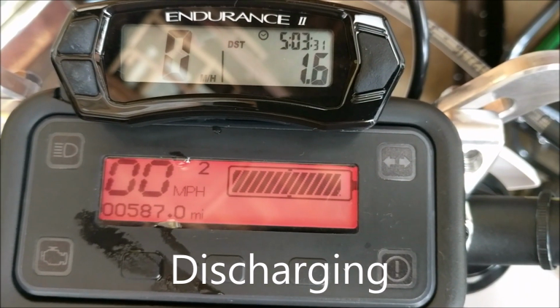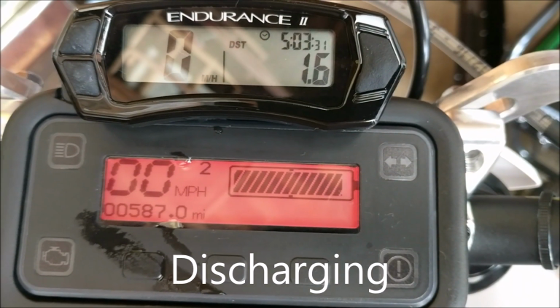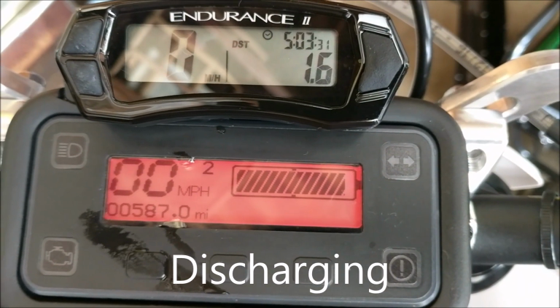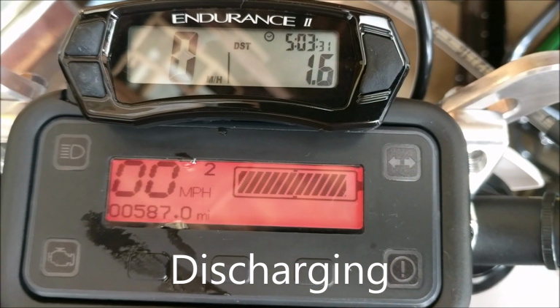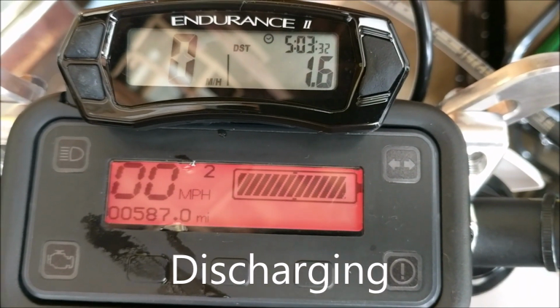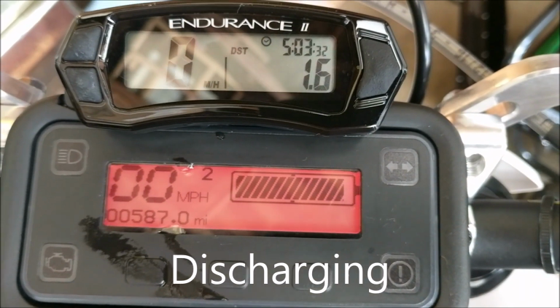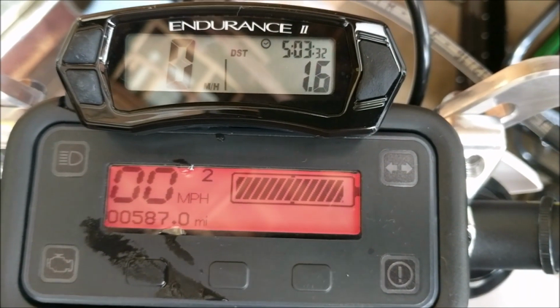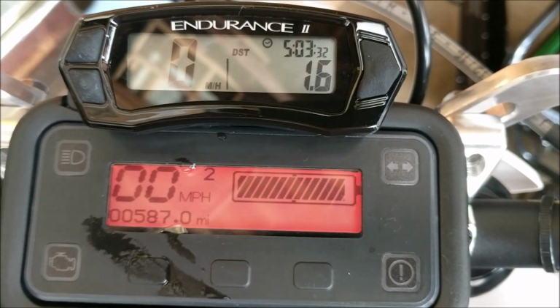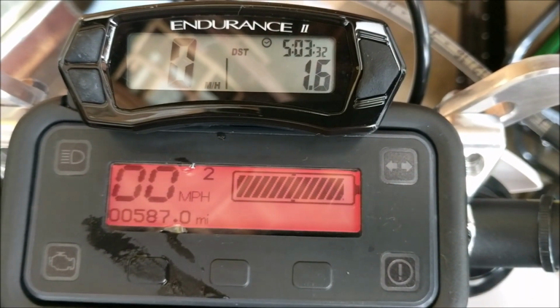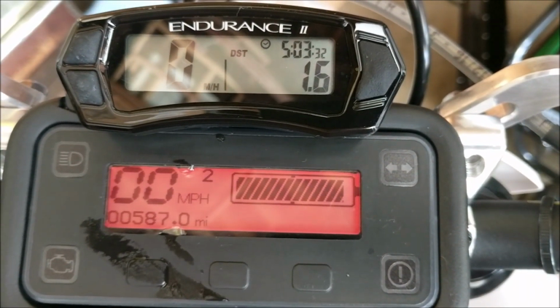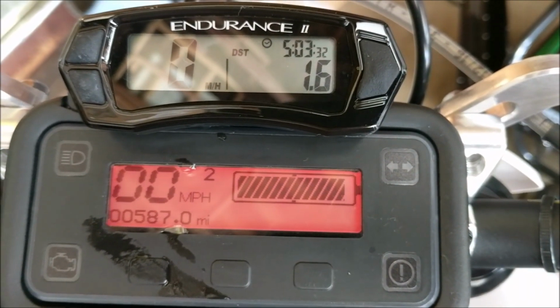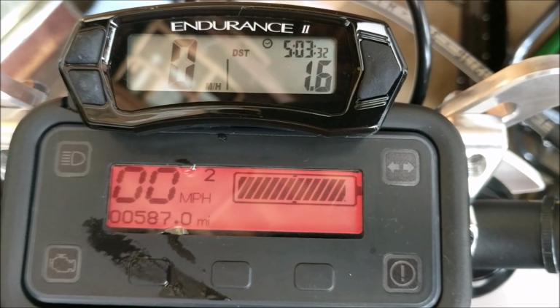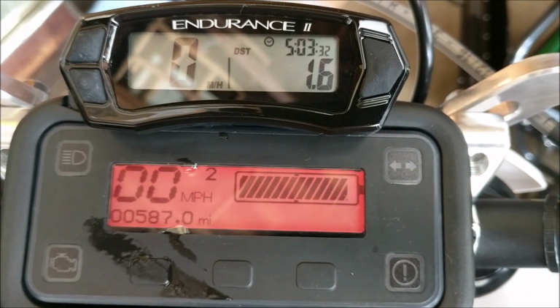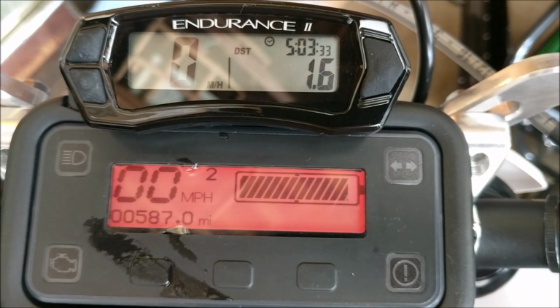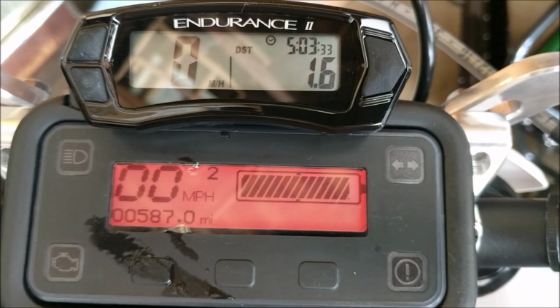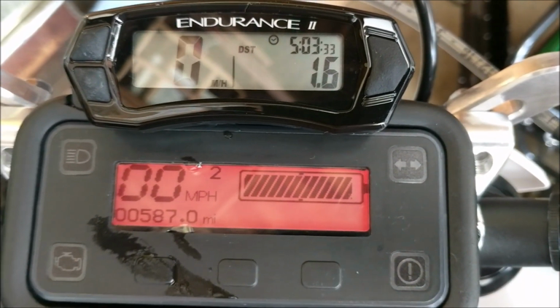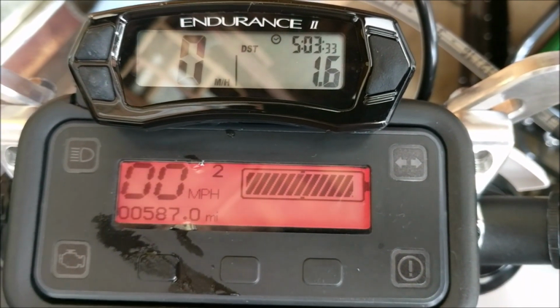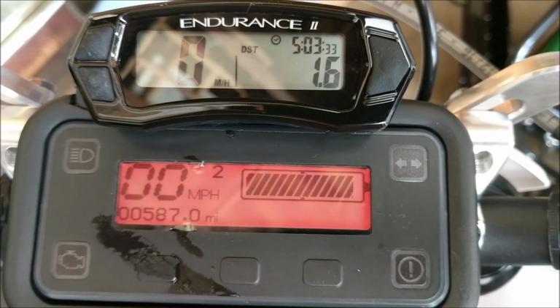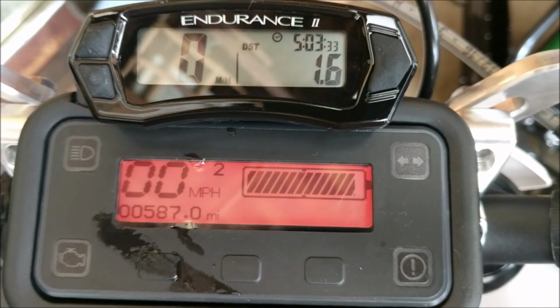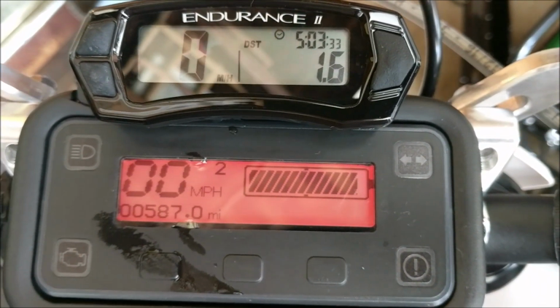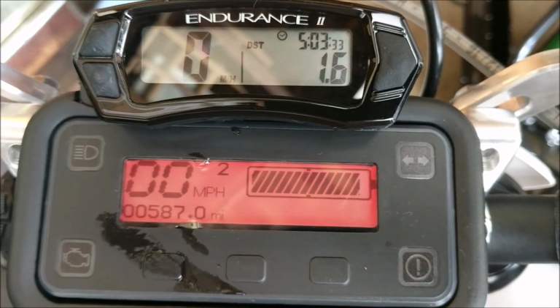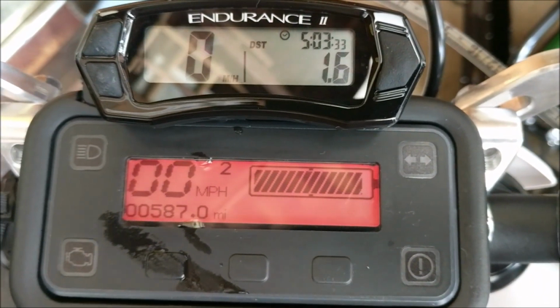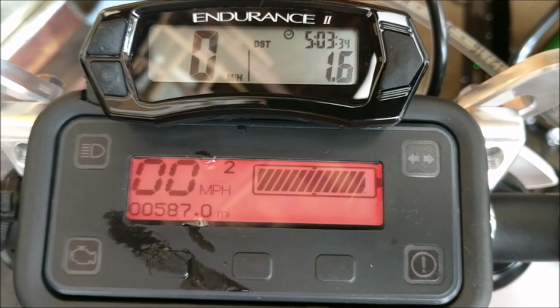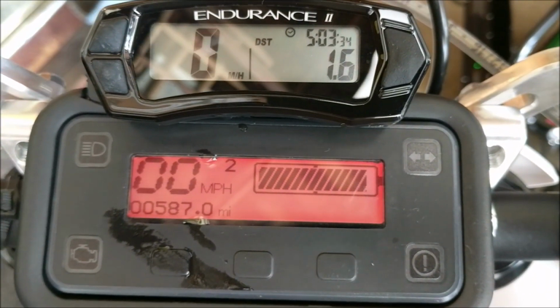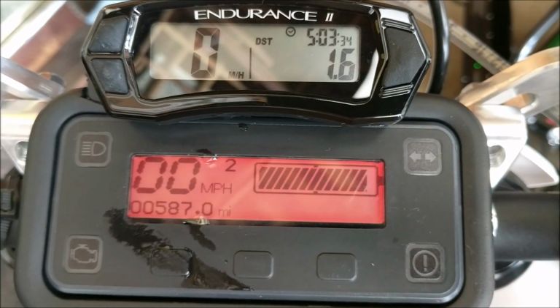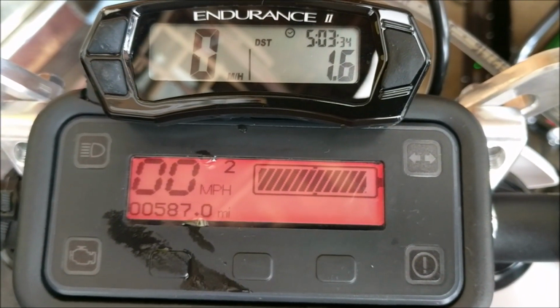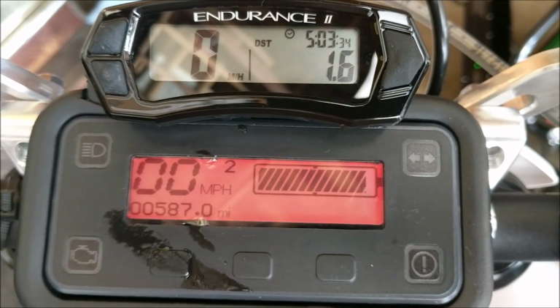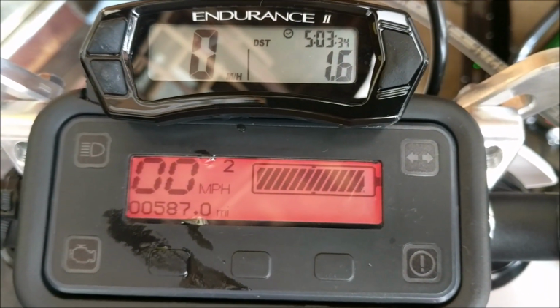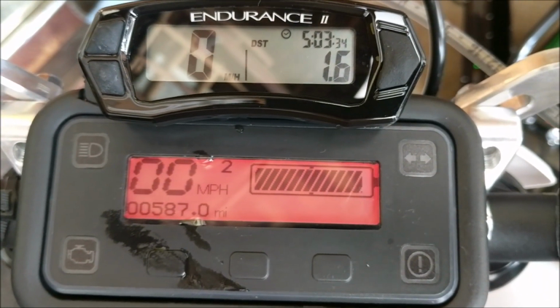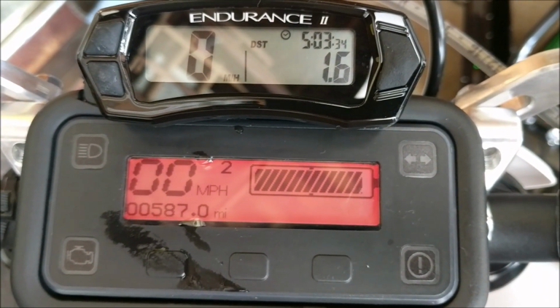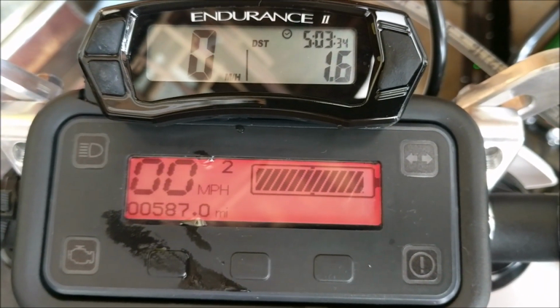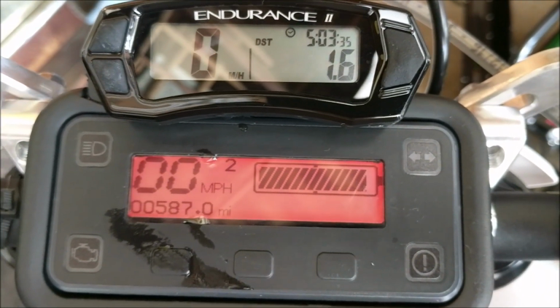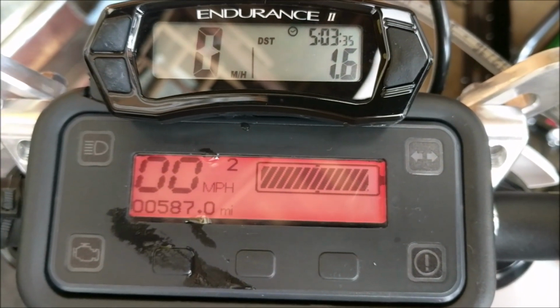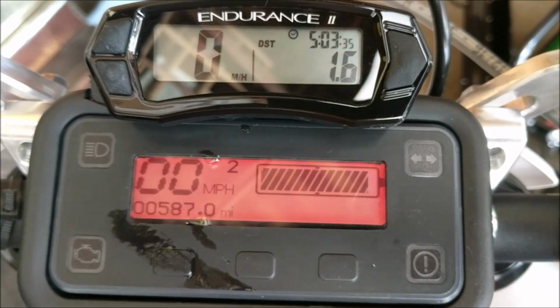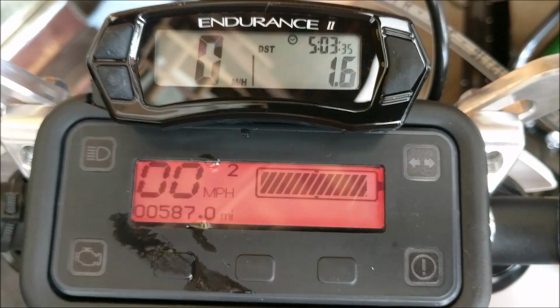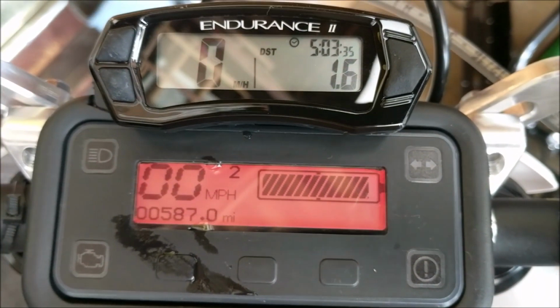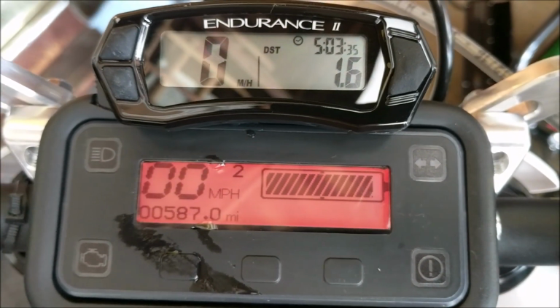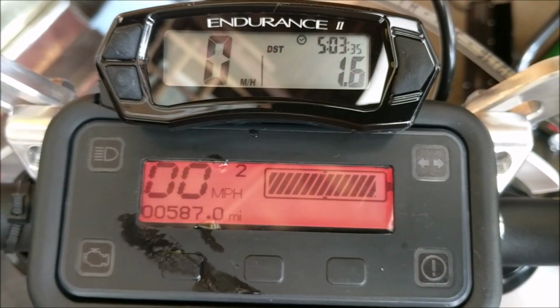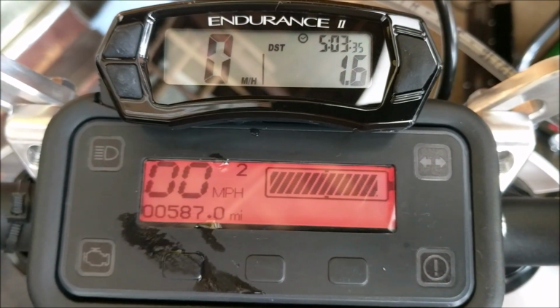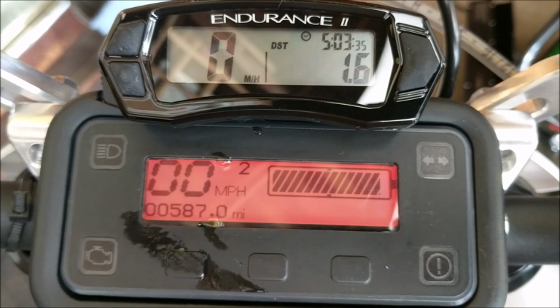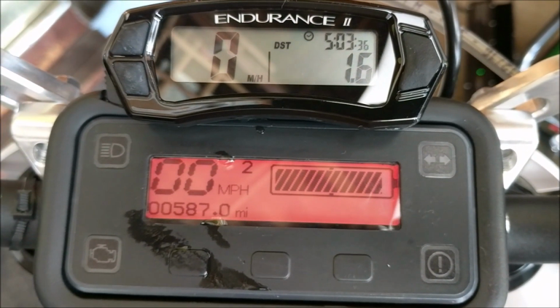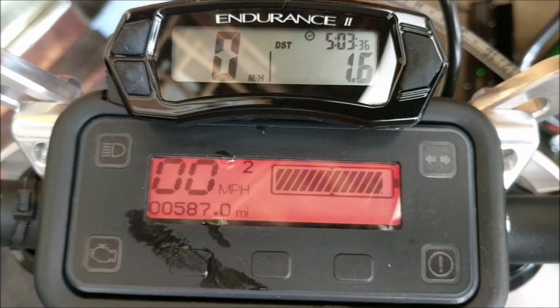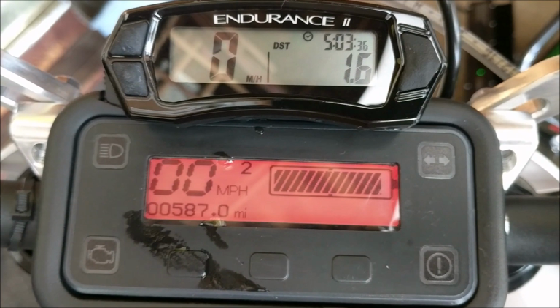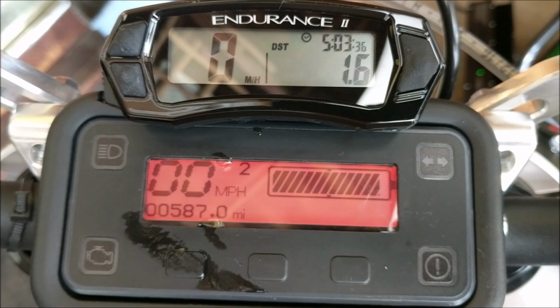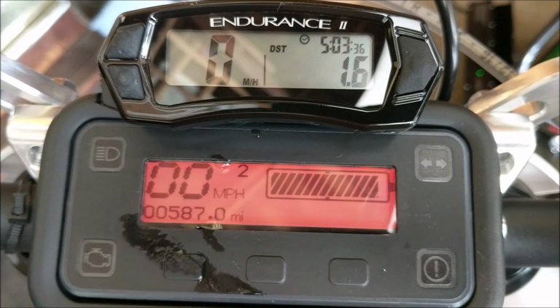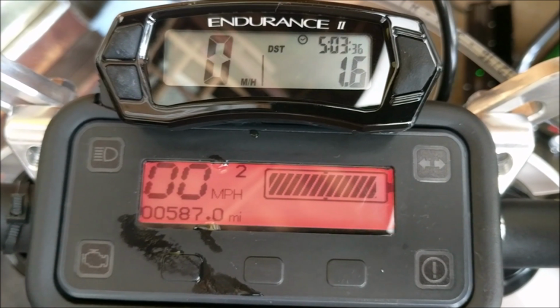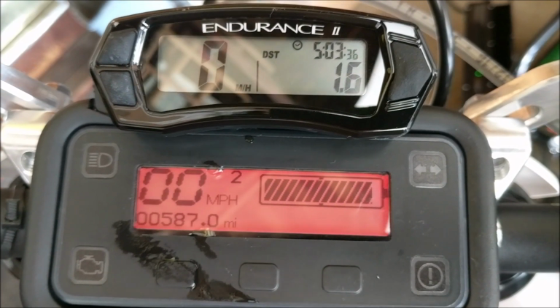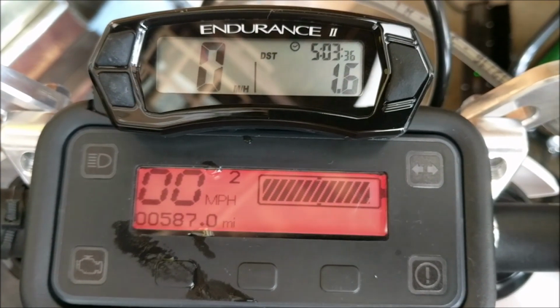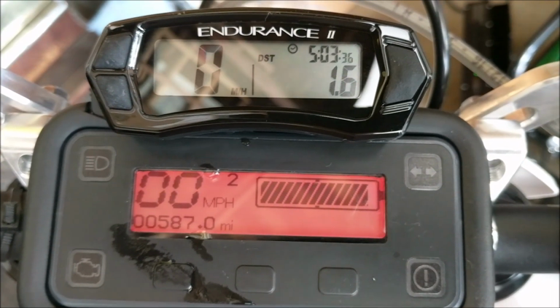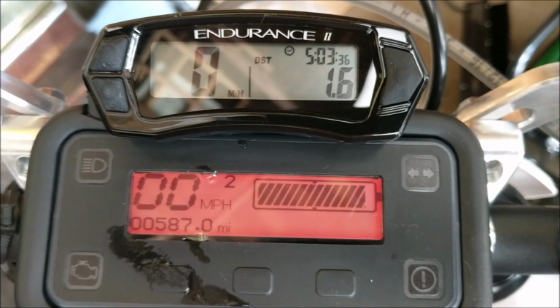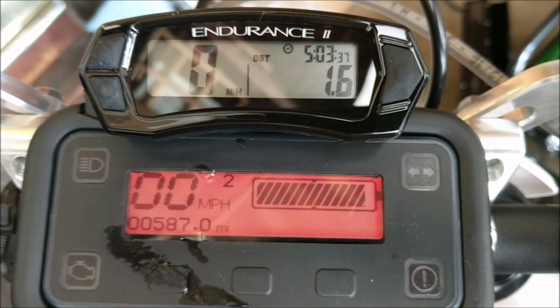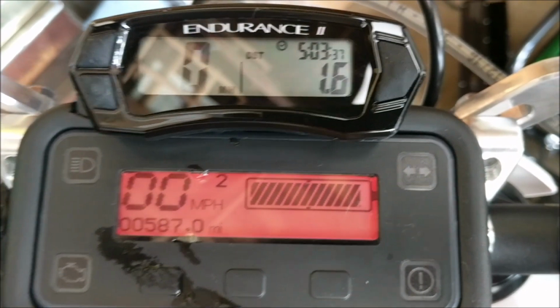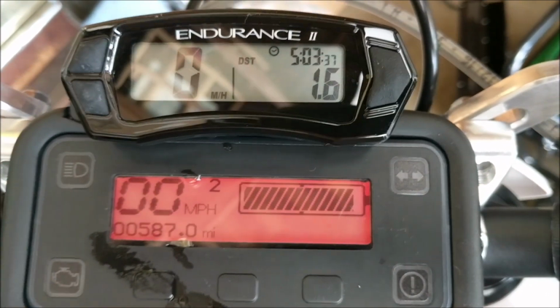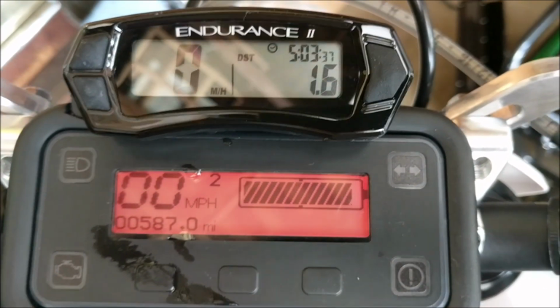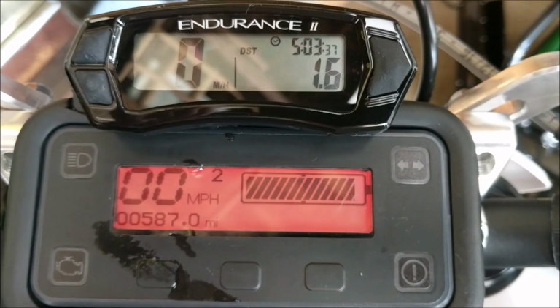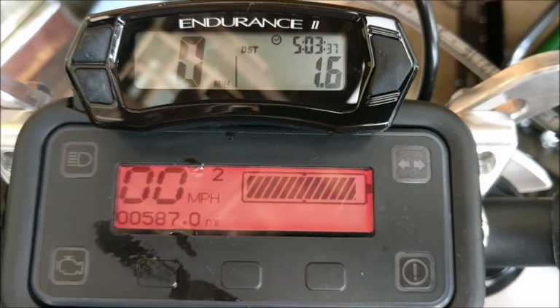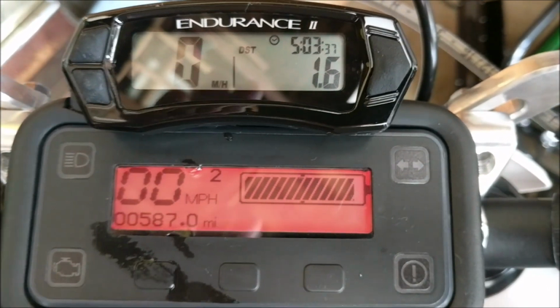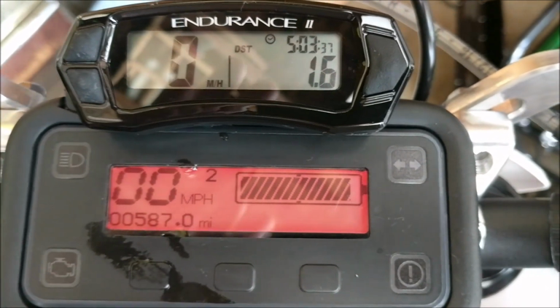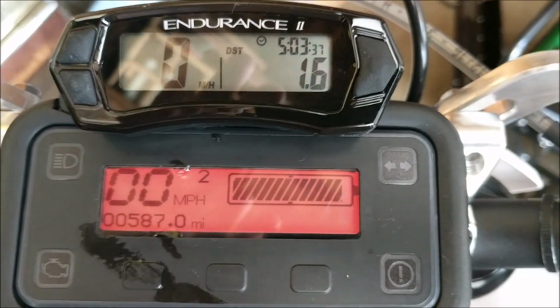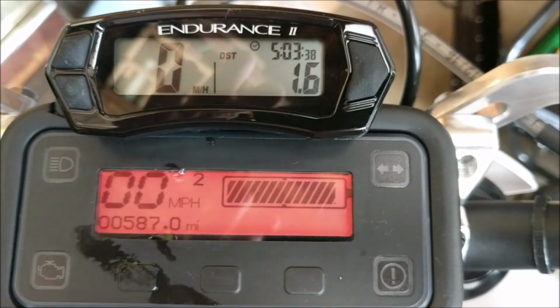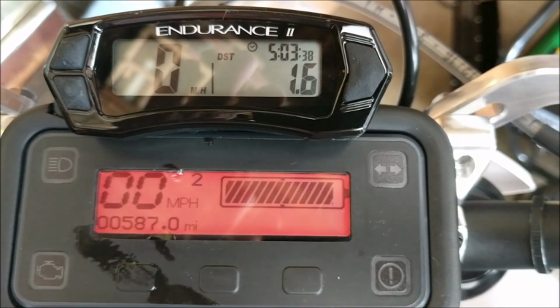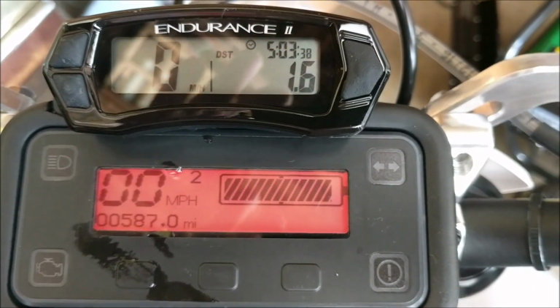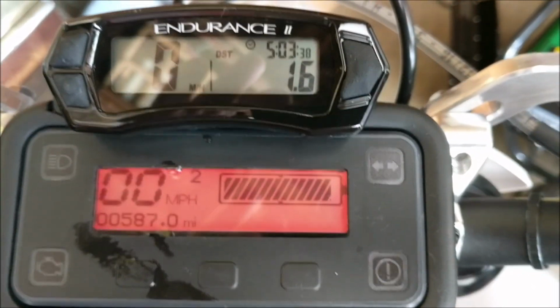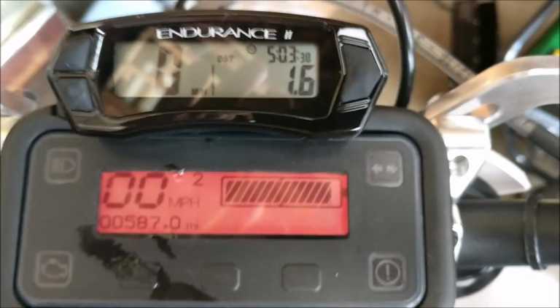There it is — just by turning the switch on and off, the indicator says we've lost energy in the battery pack.